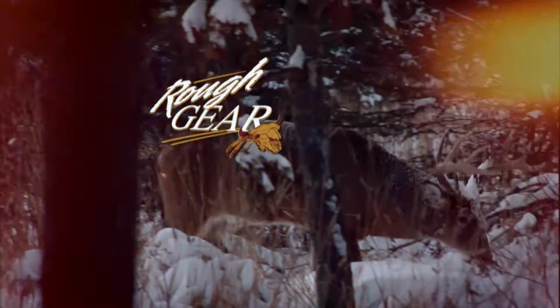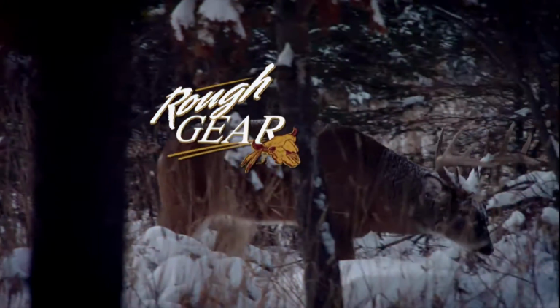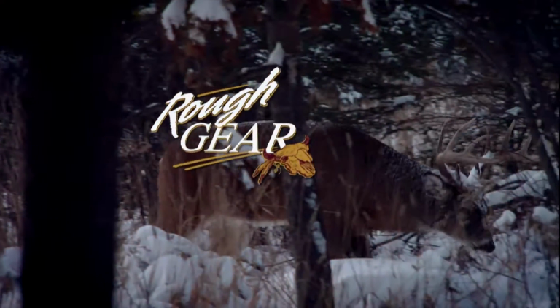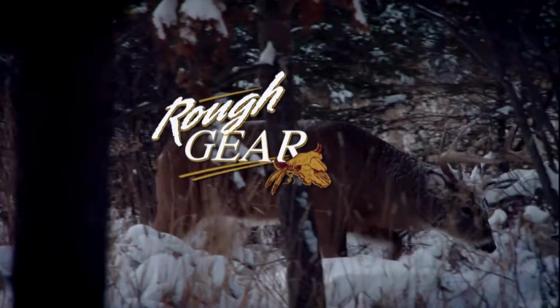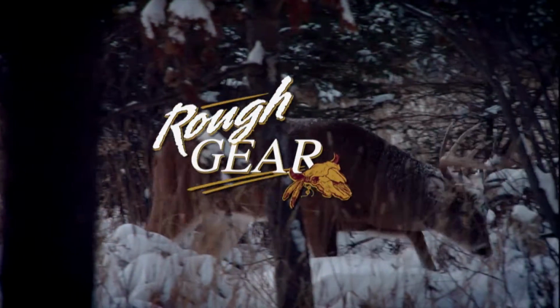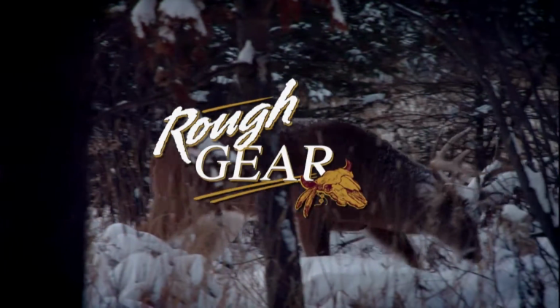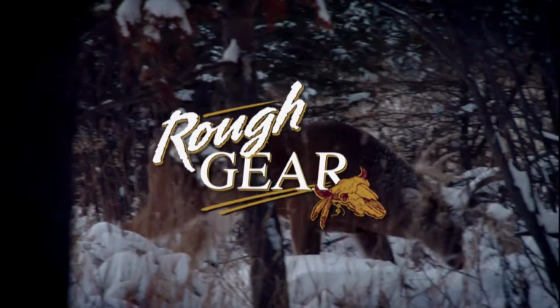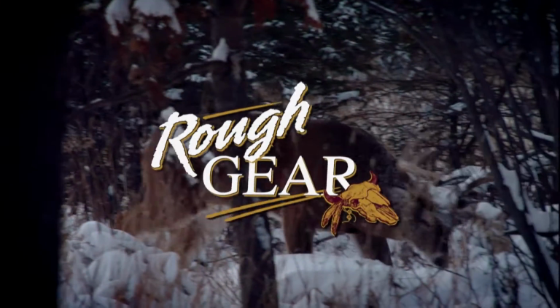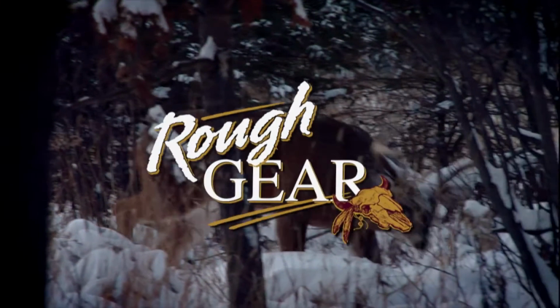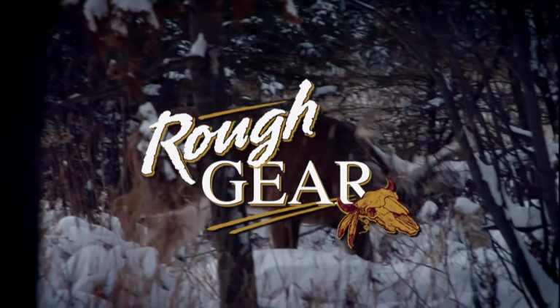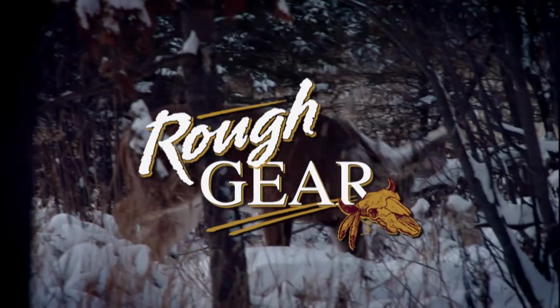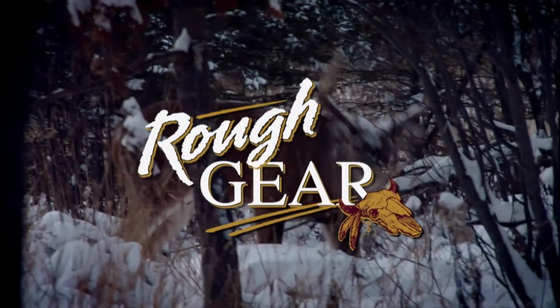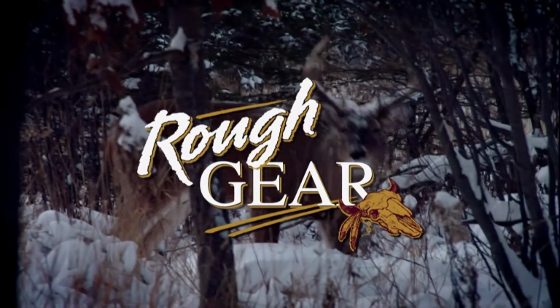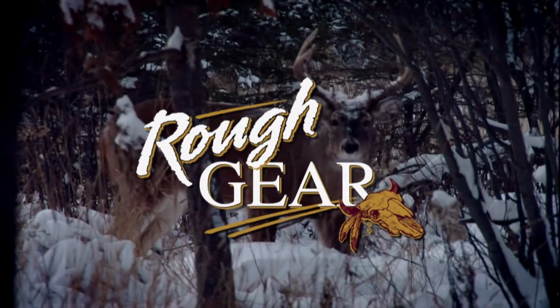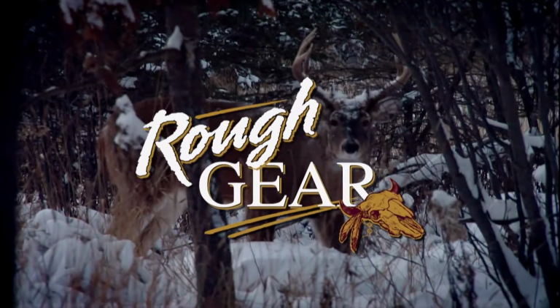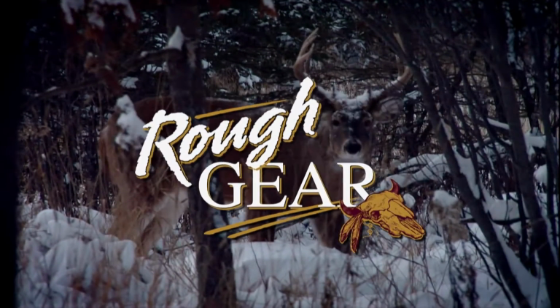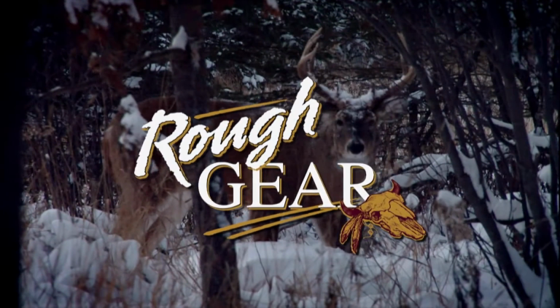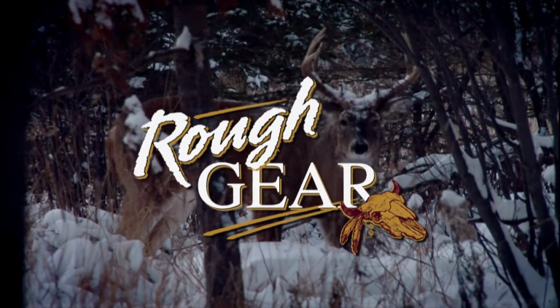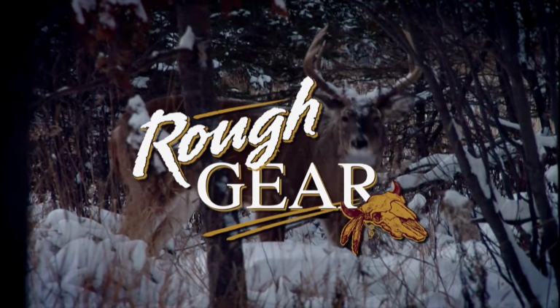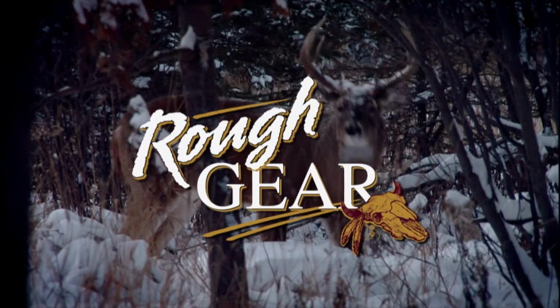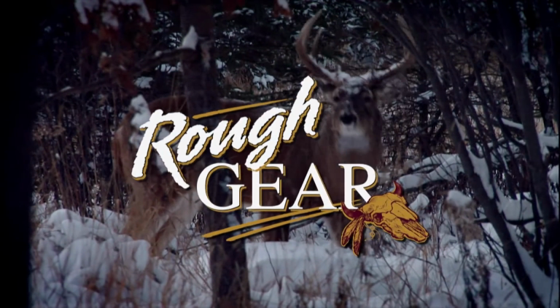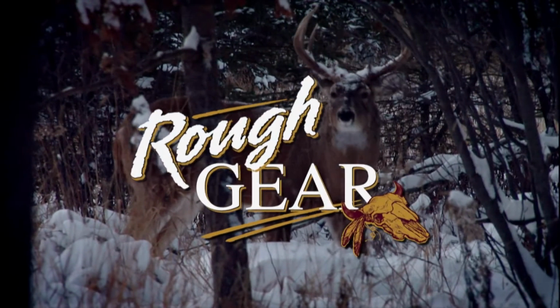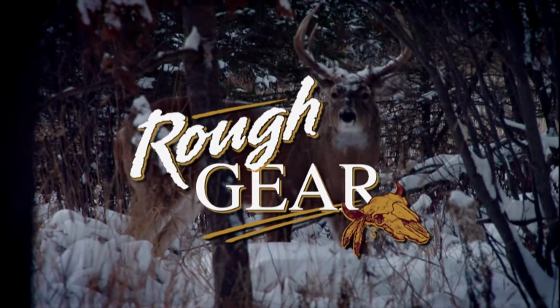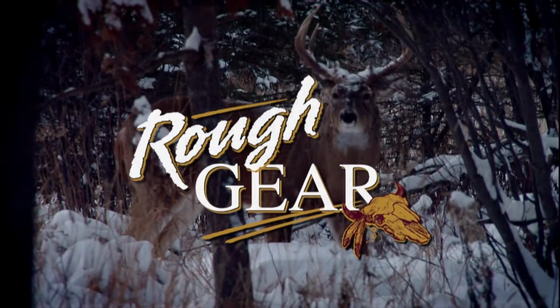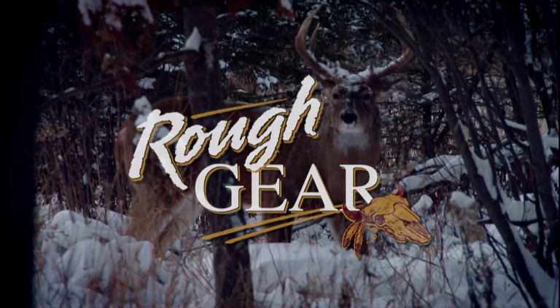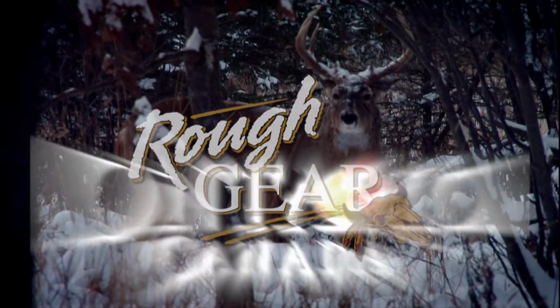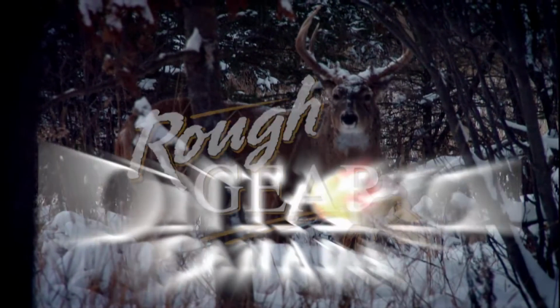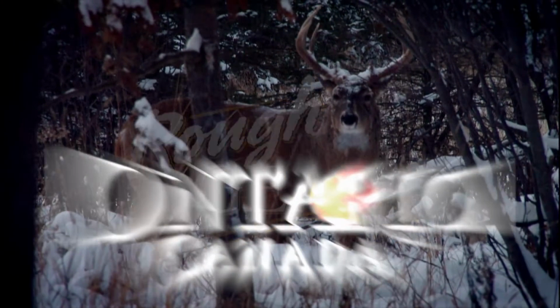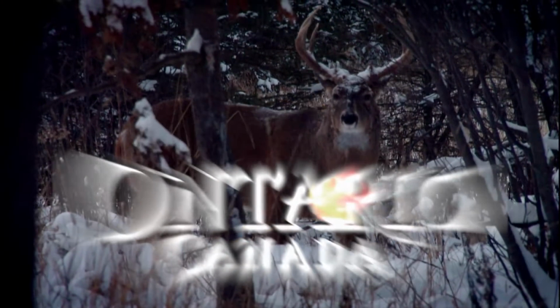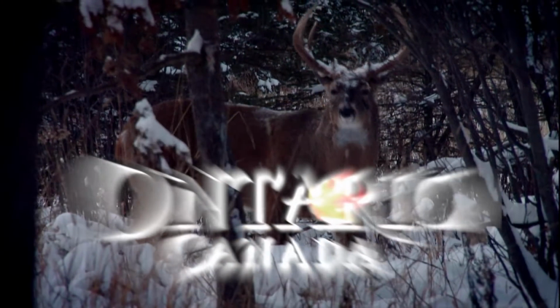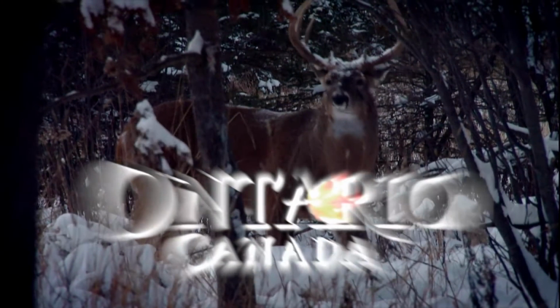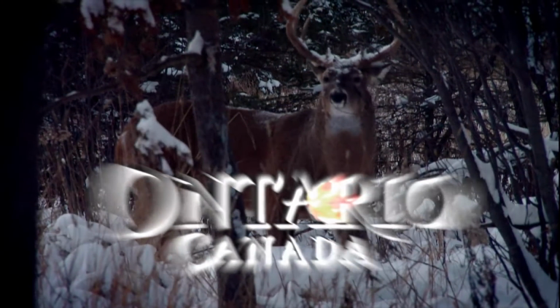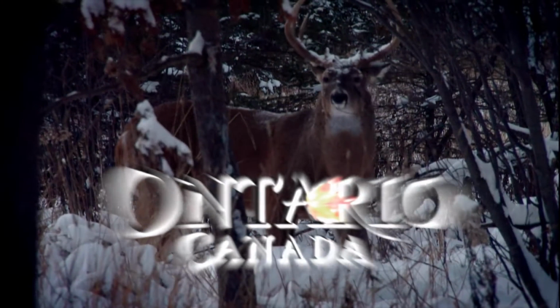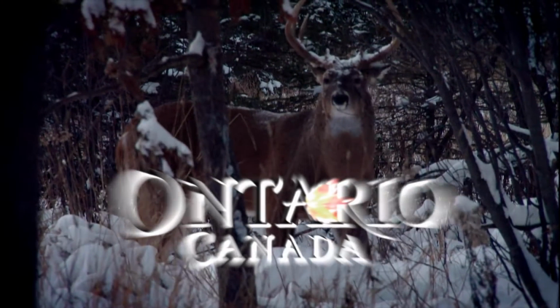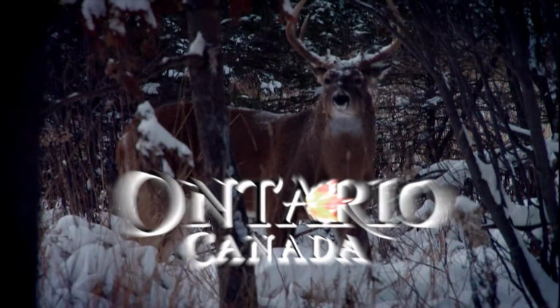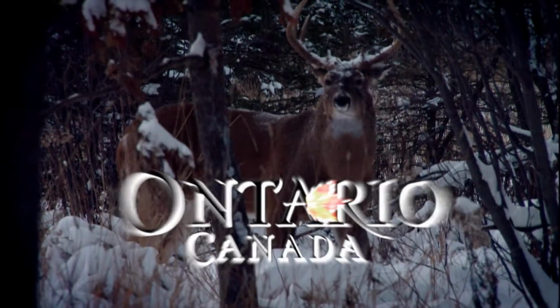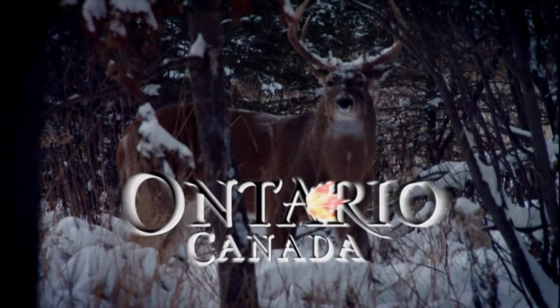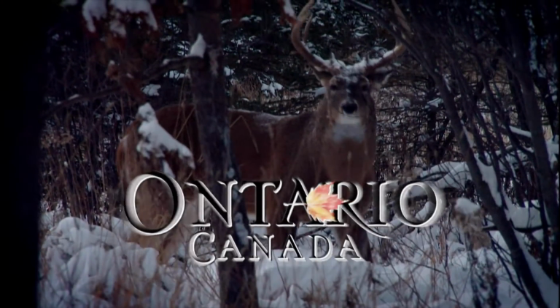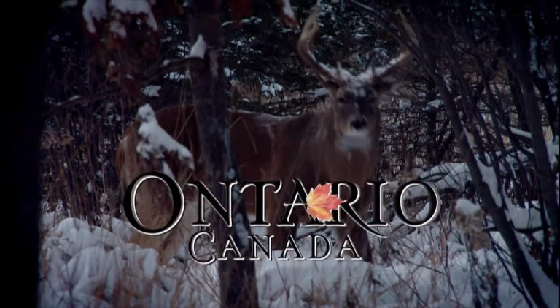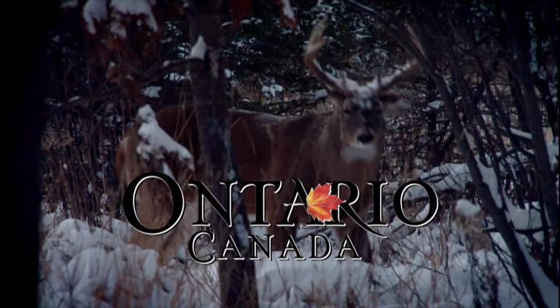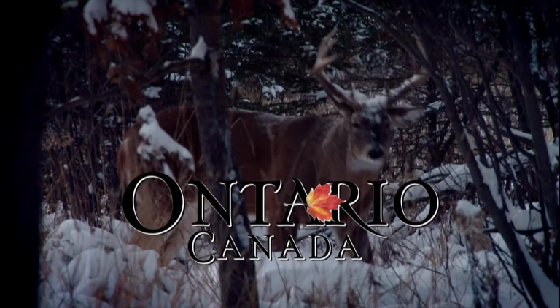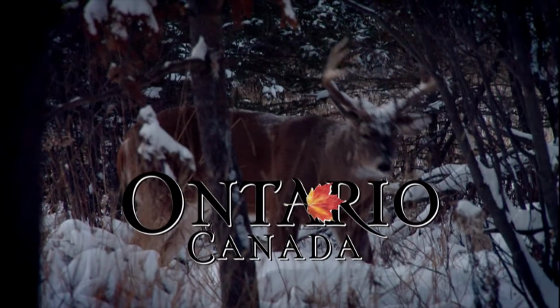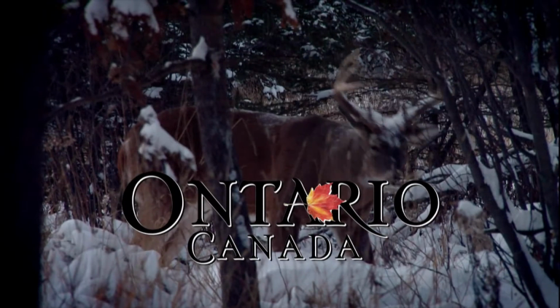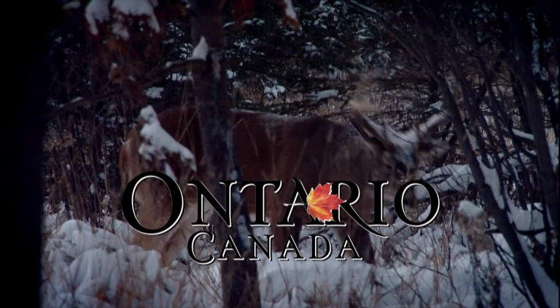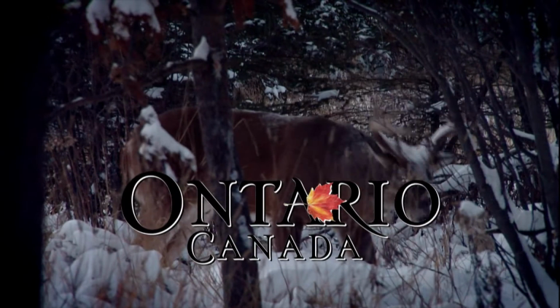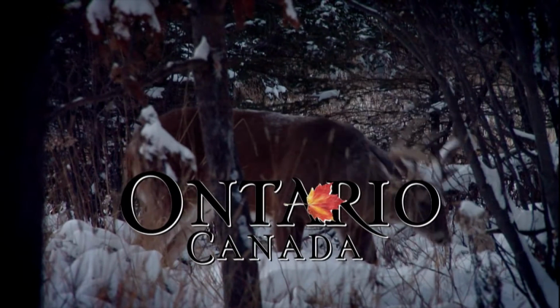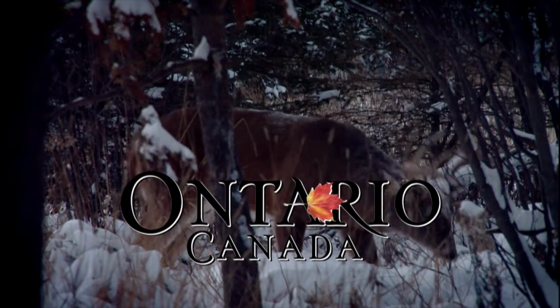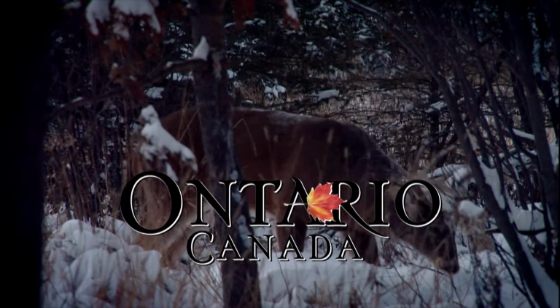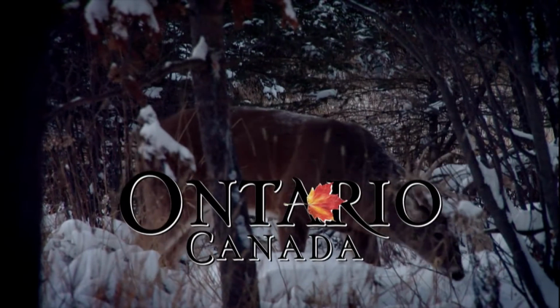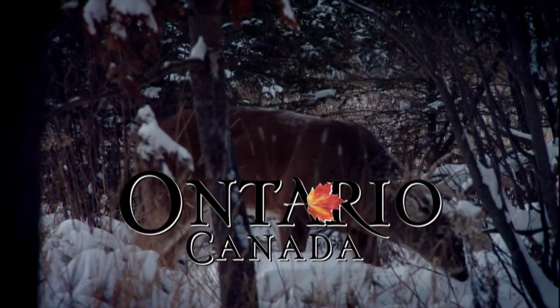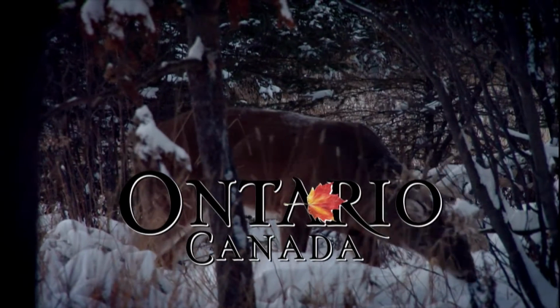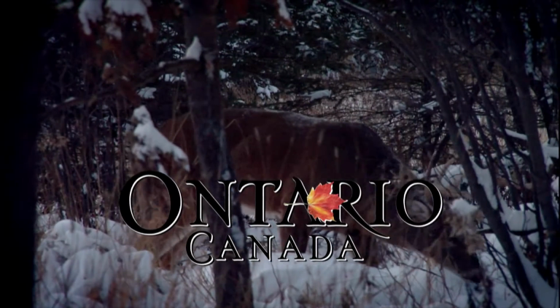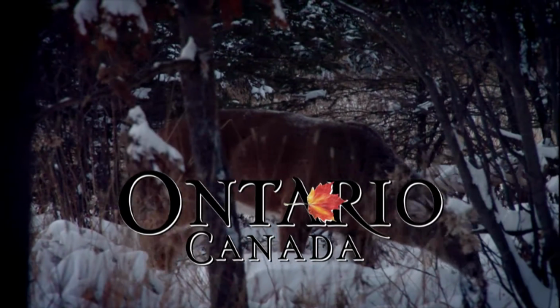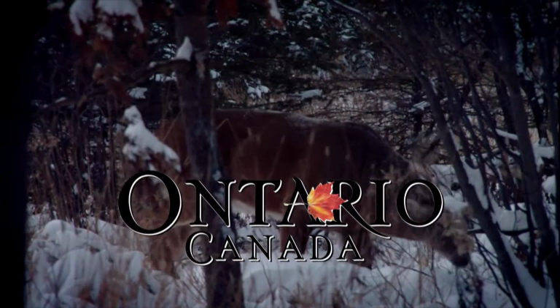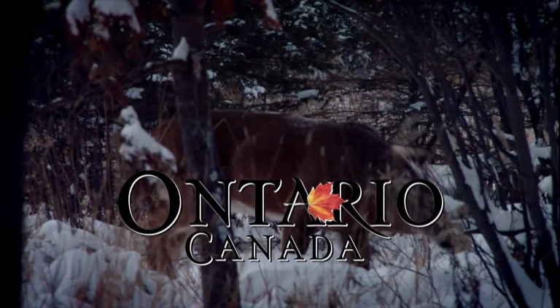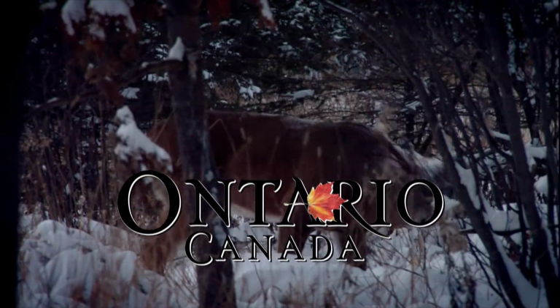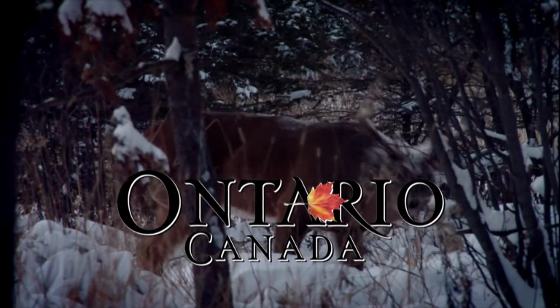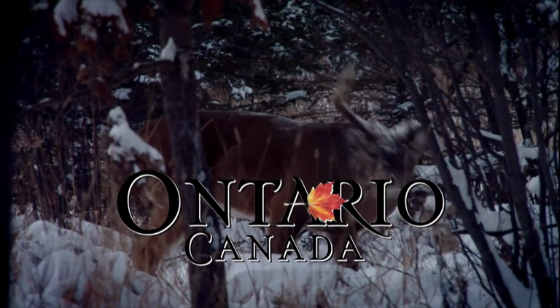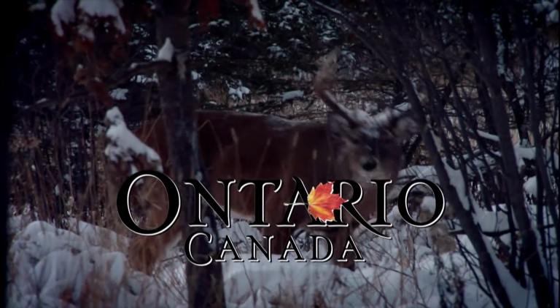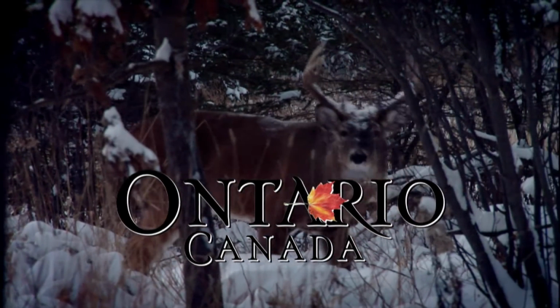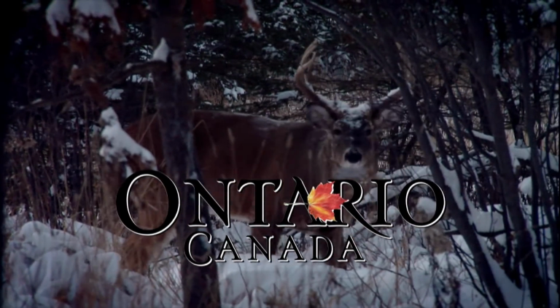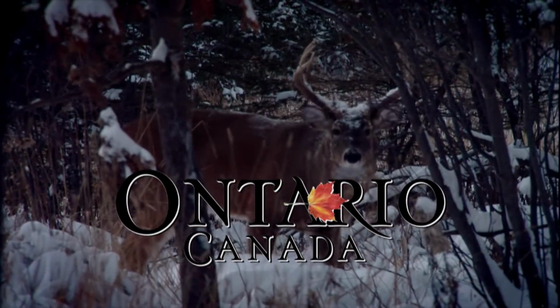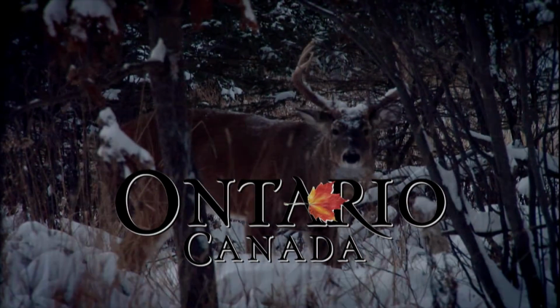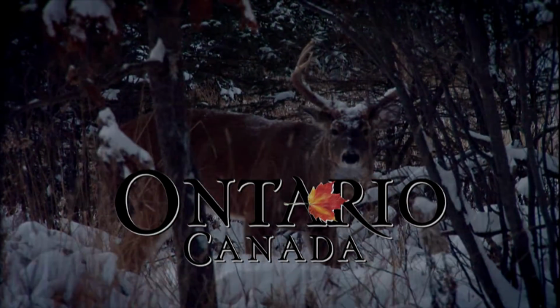This Rough Gear segment is brought to you by Ontario Tourism, Ontario, Canada. Yours to discover.